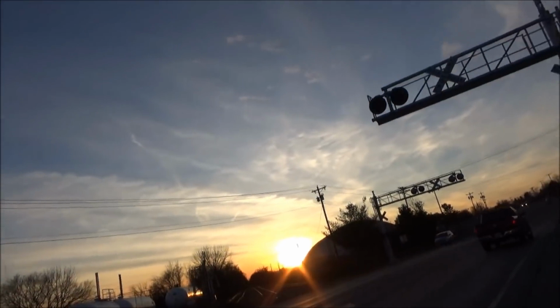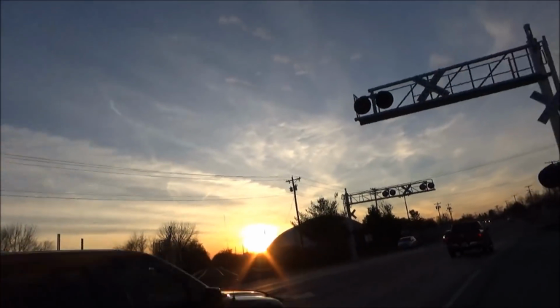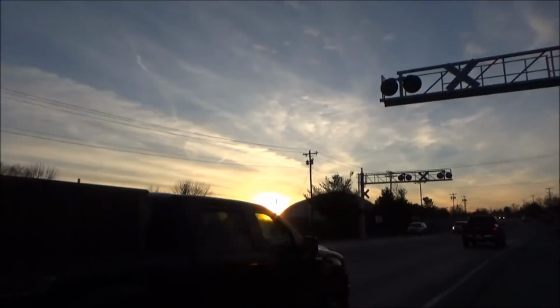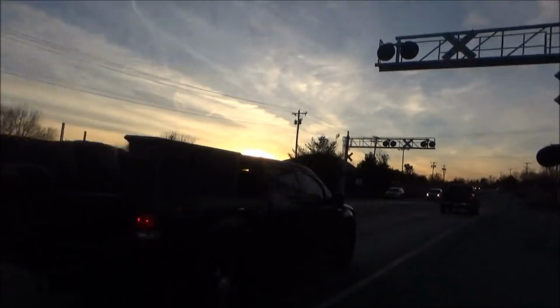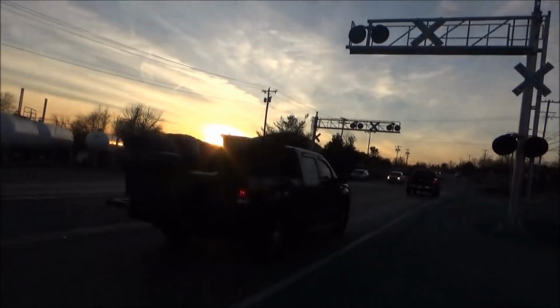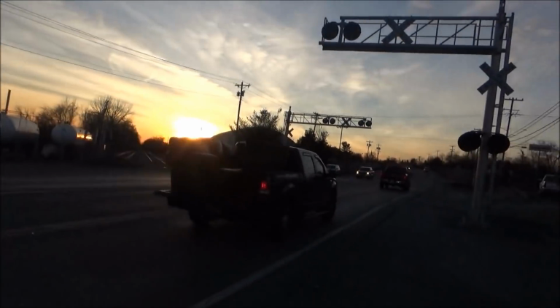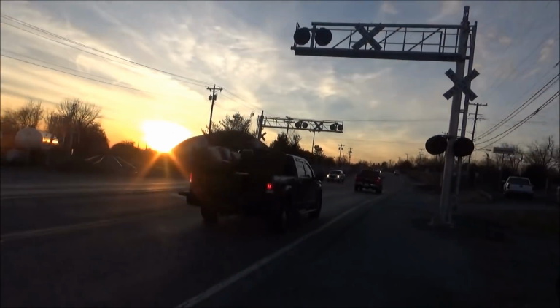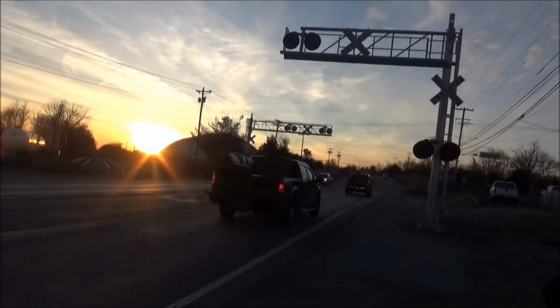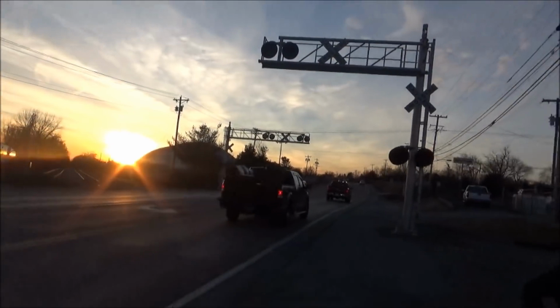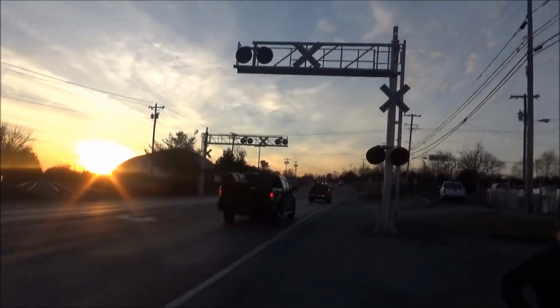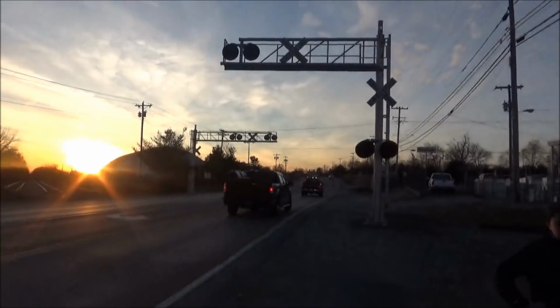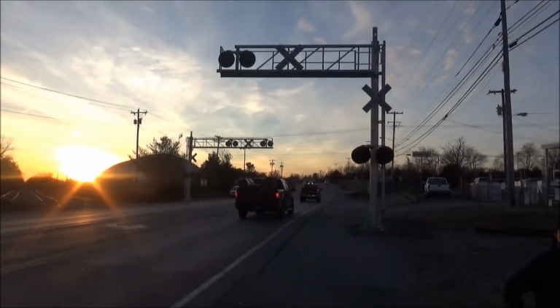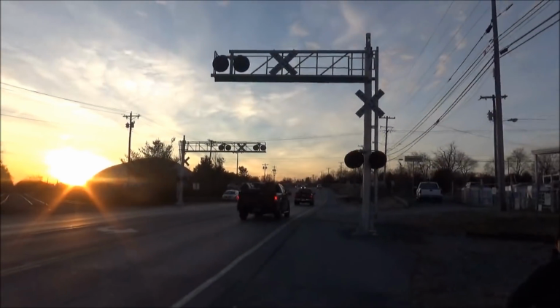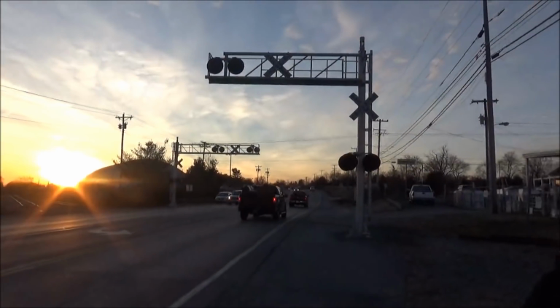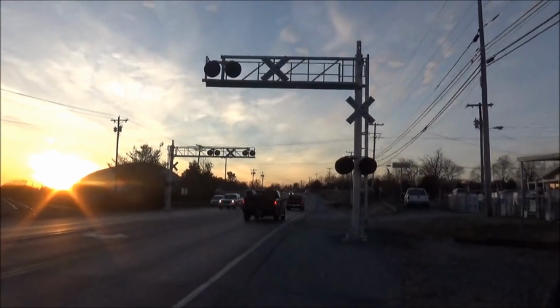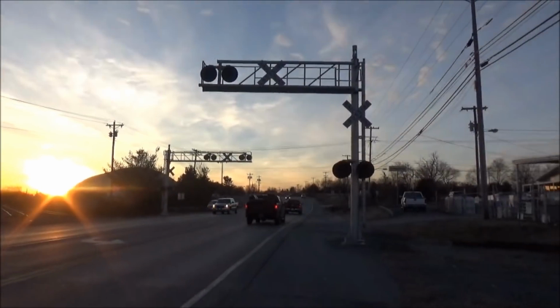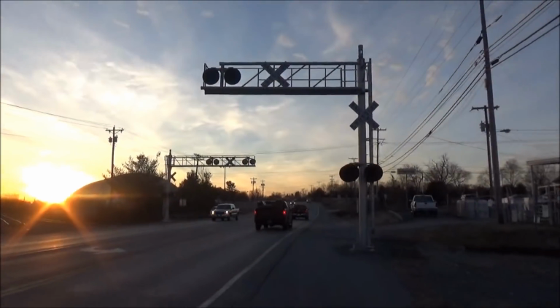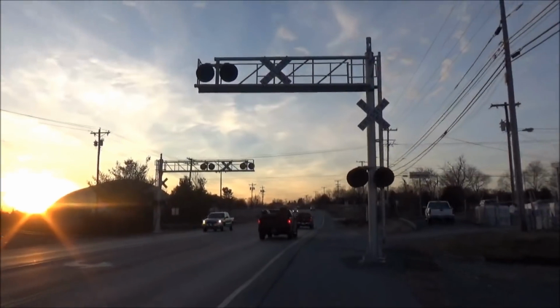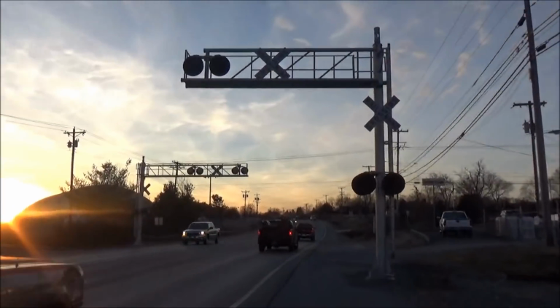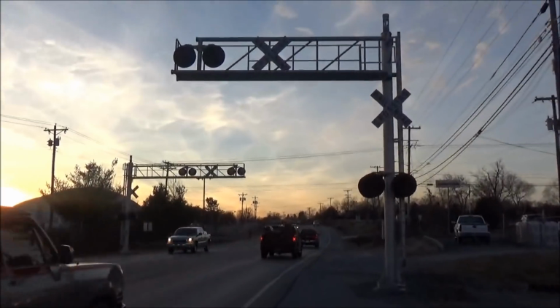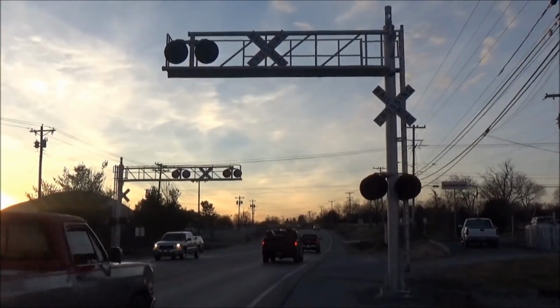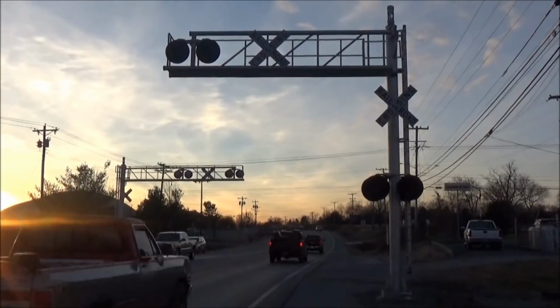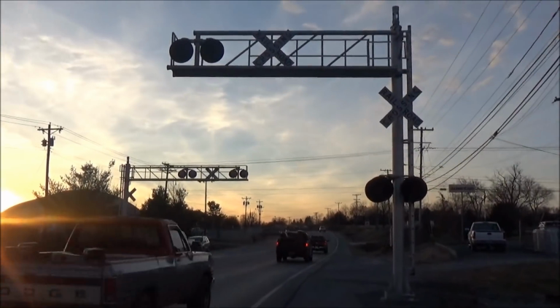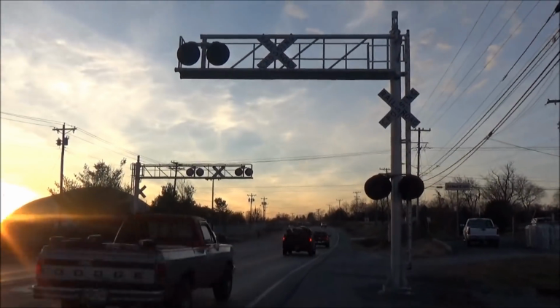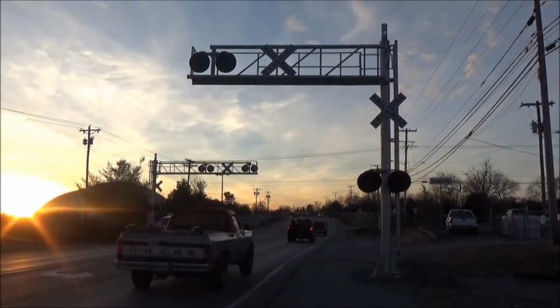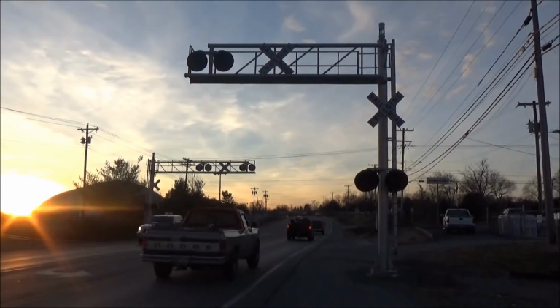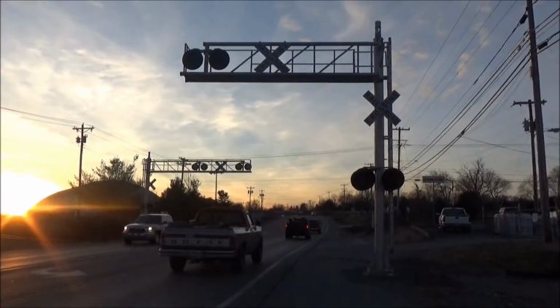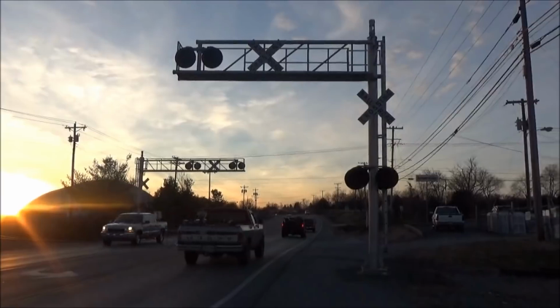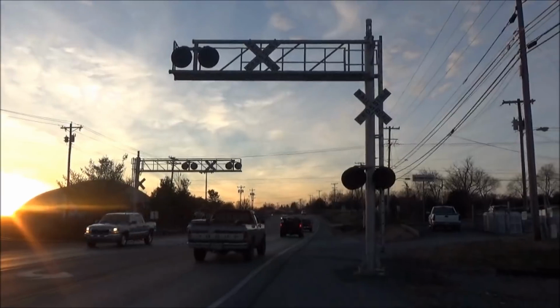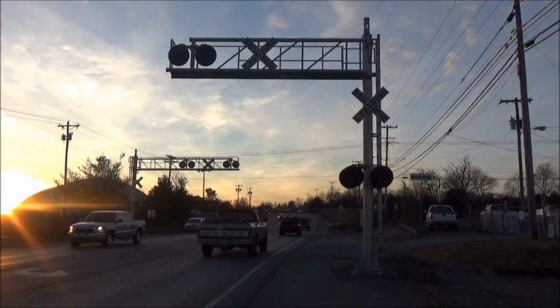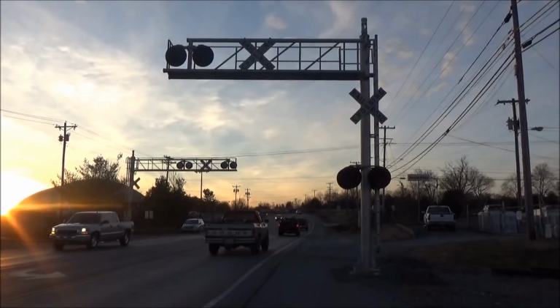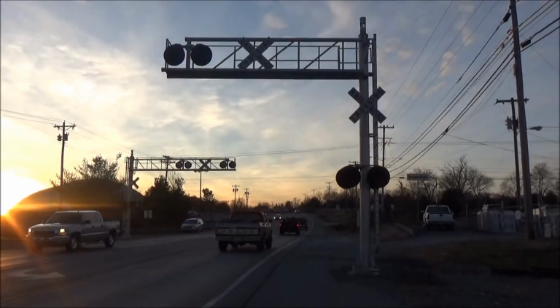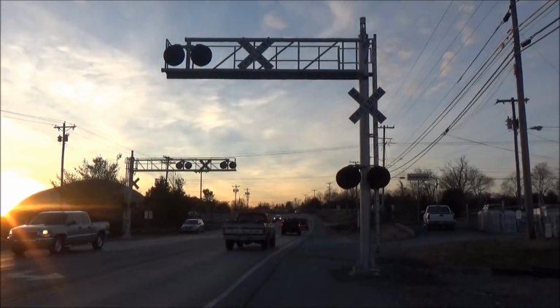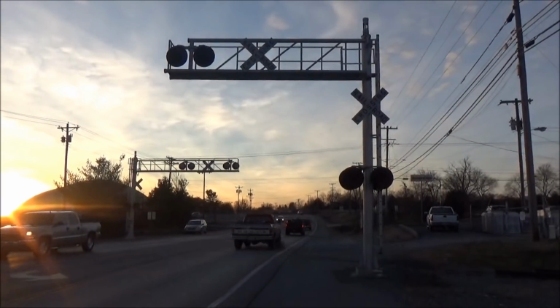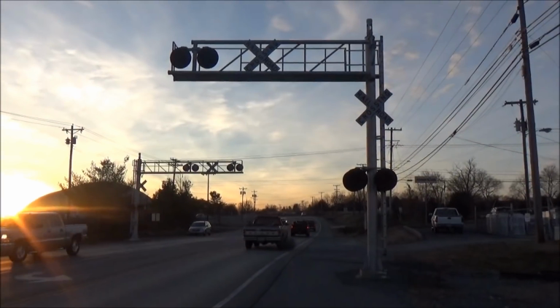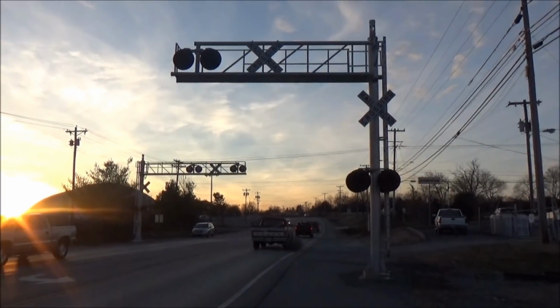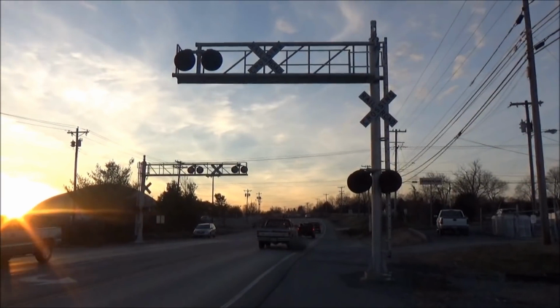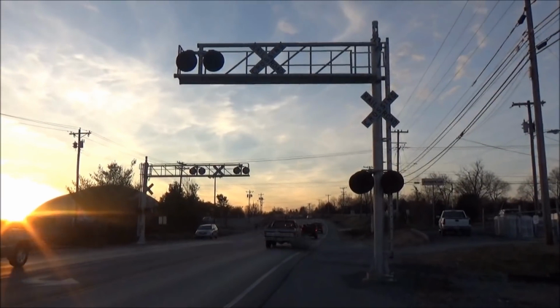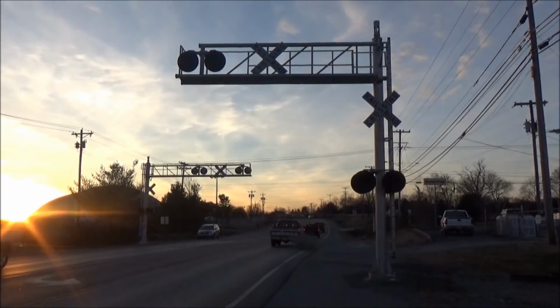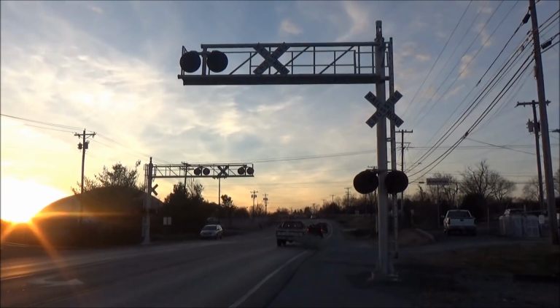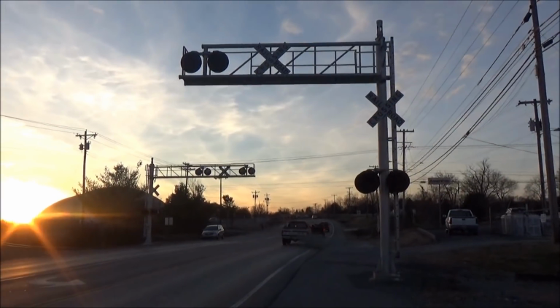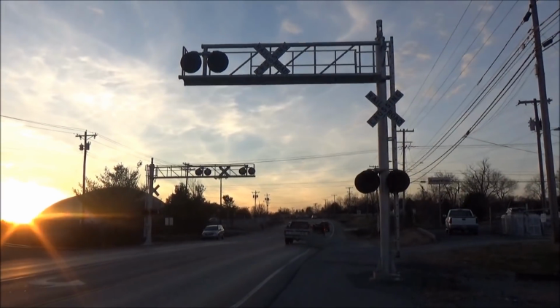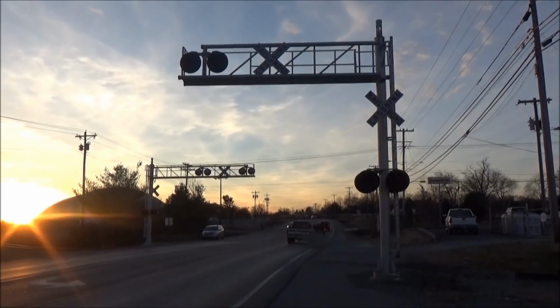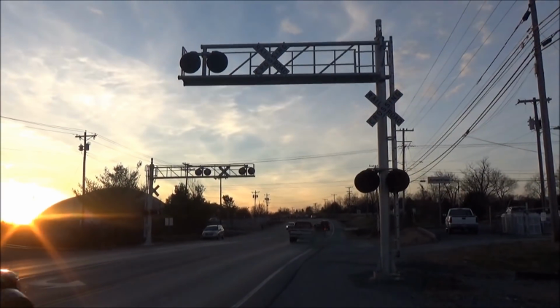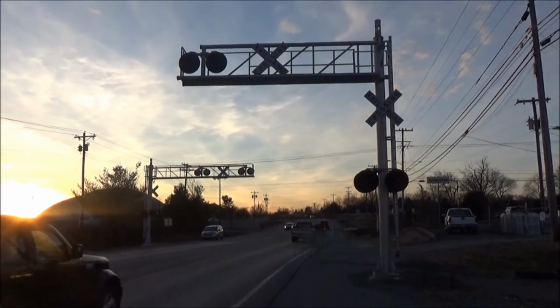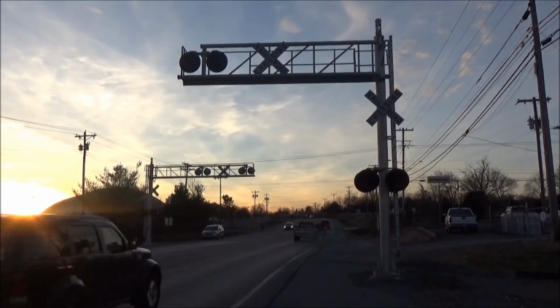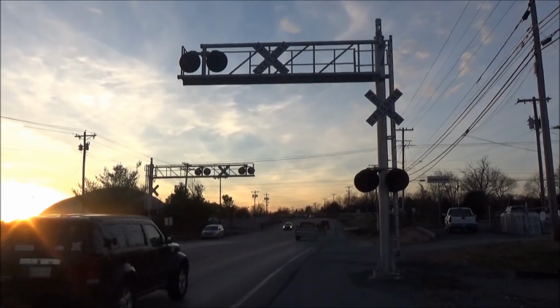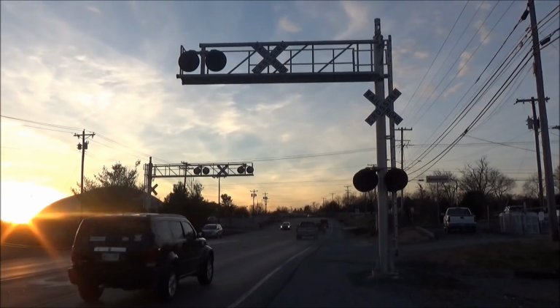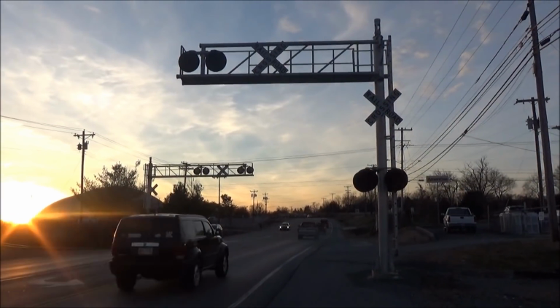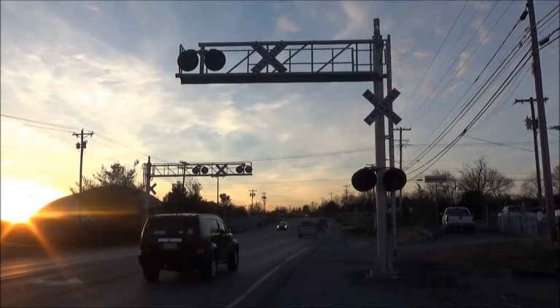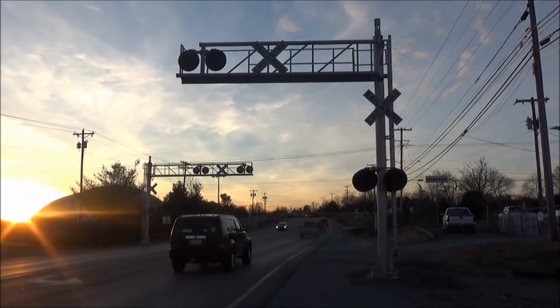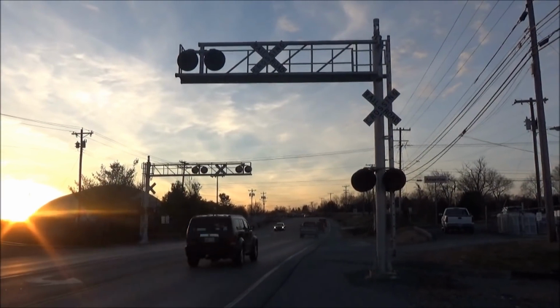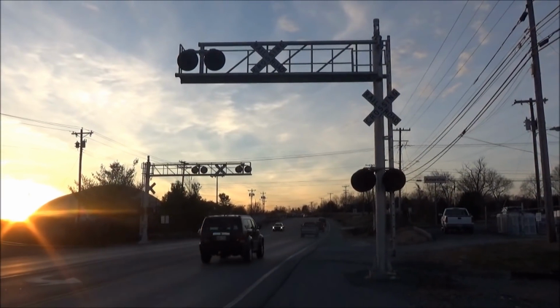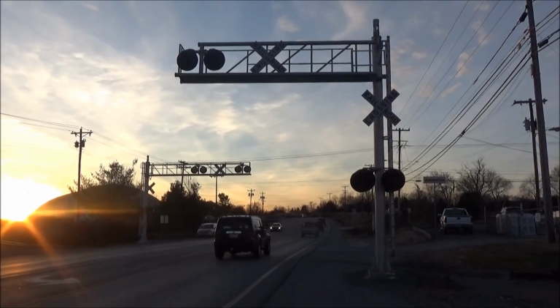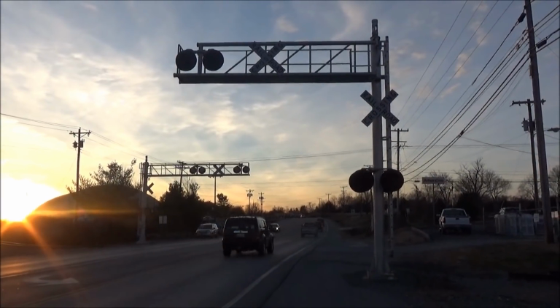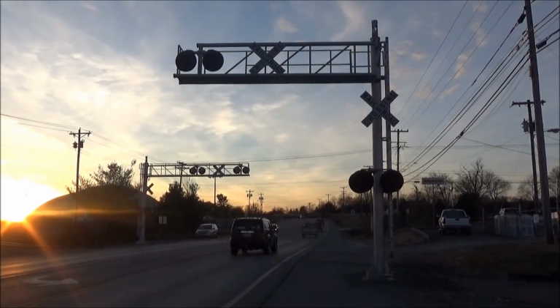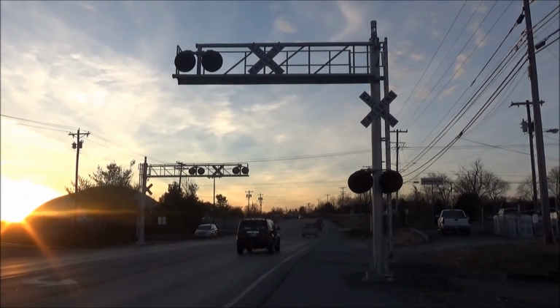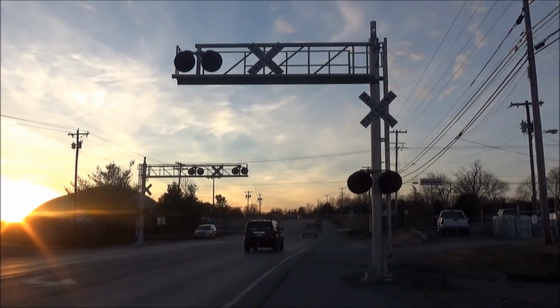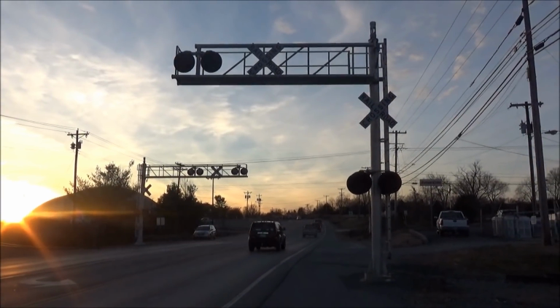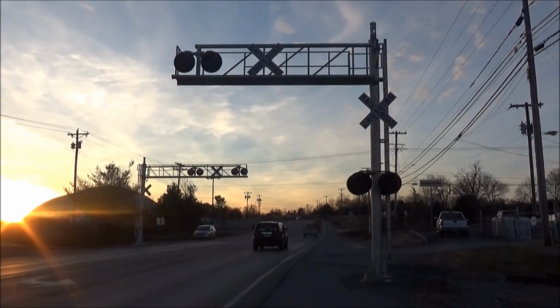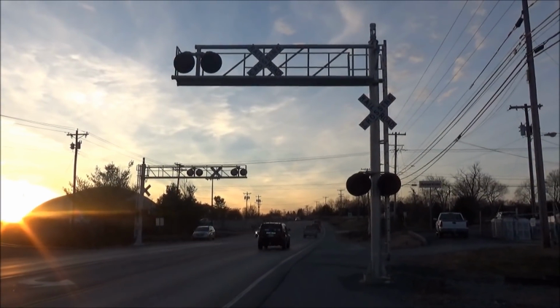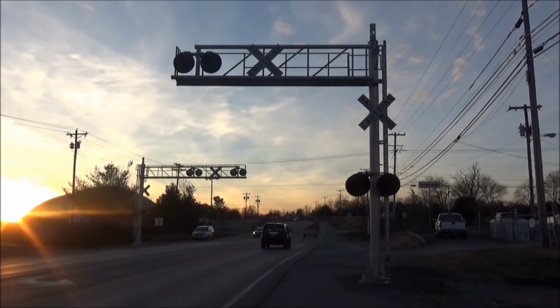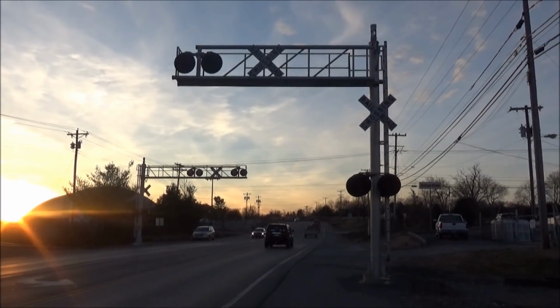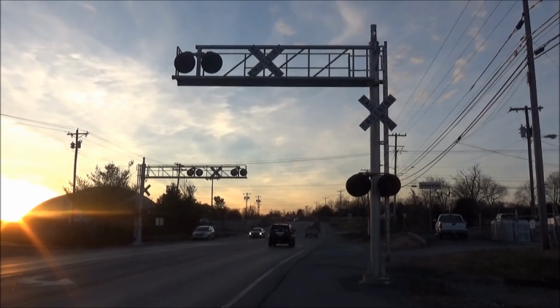This is an abandoned crossing in Gallatin, Tennessee. Over and out.